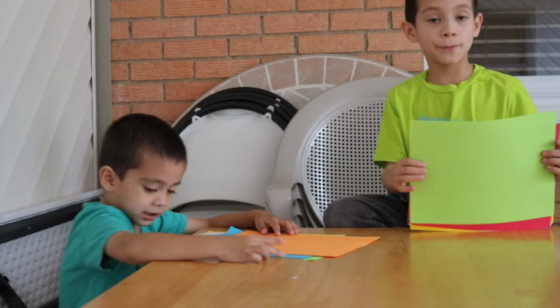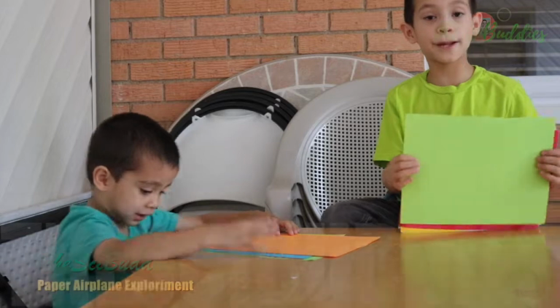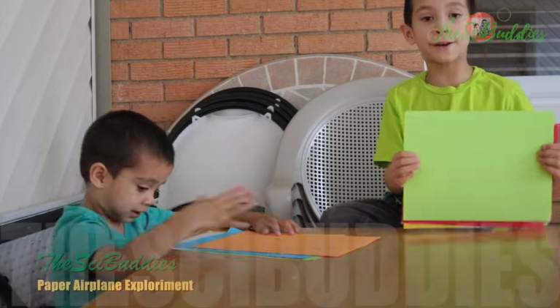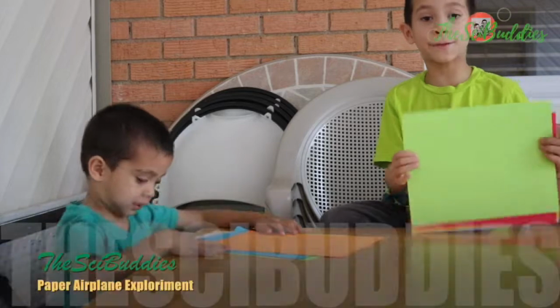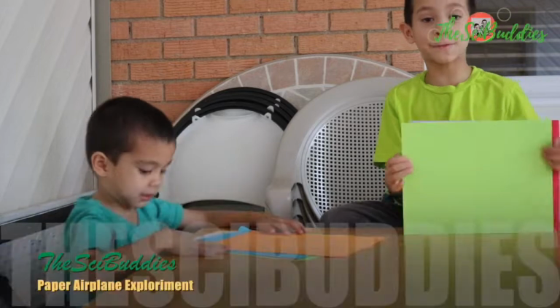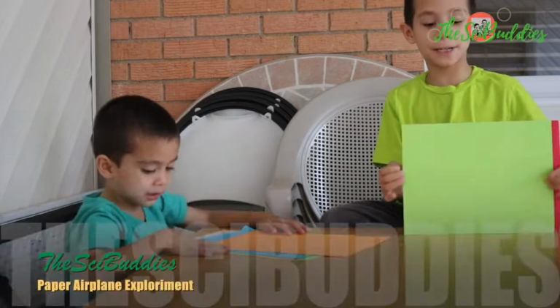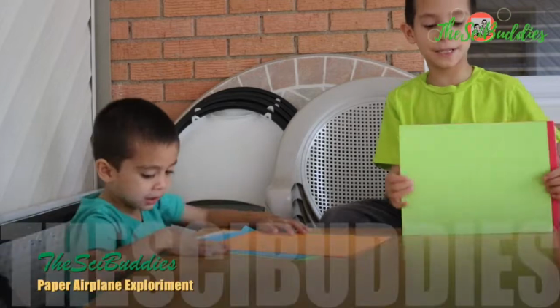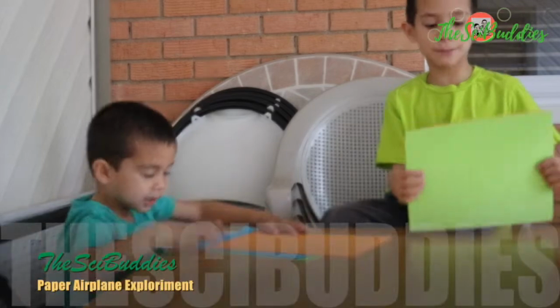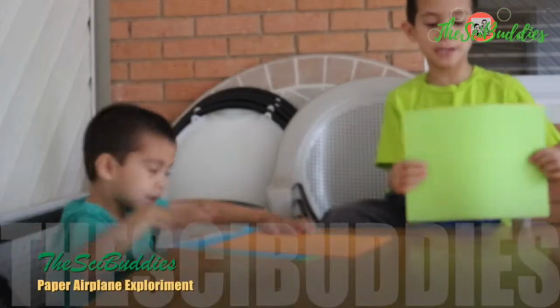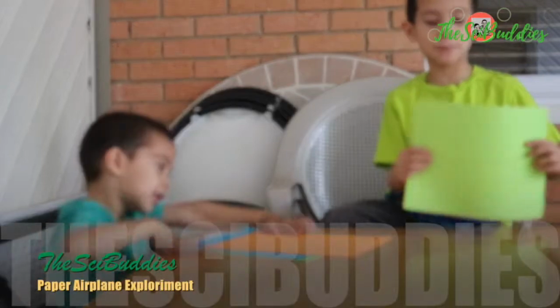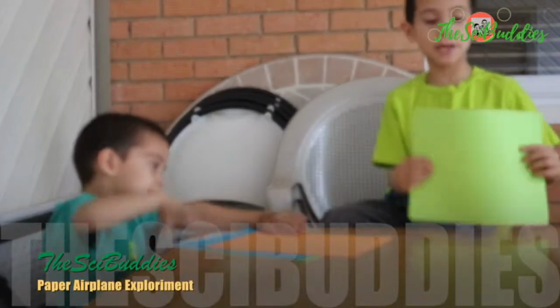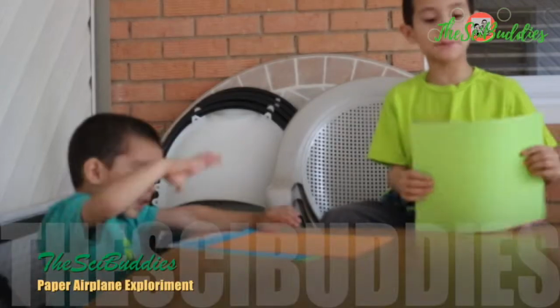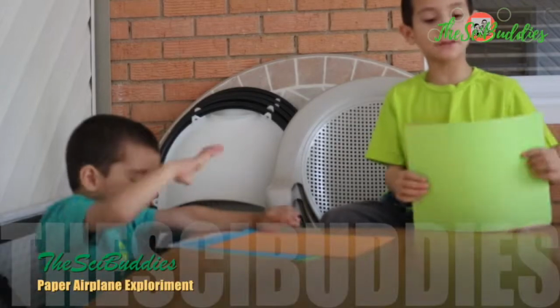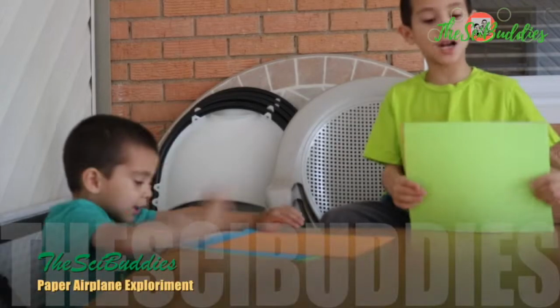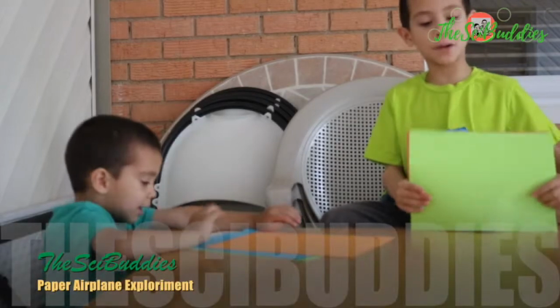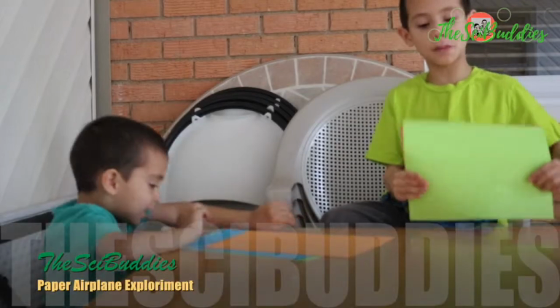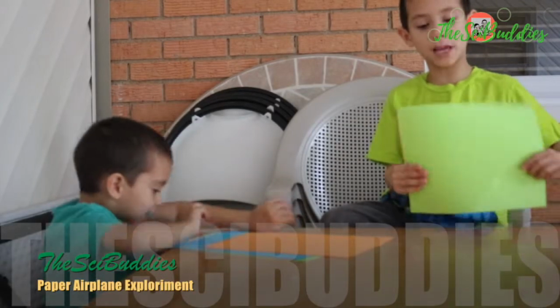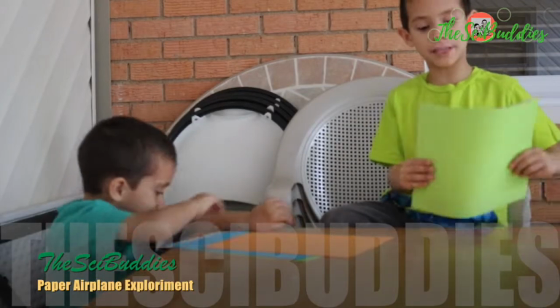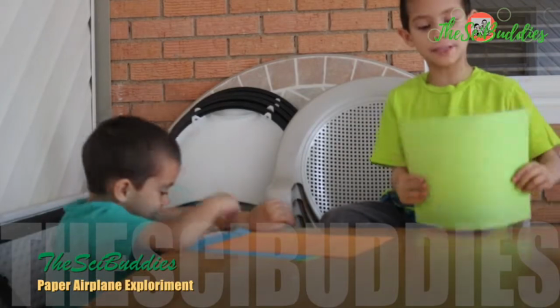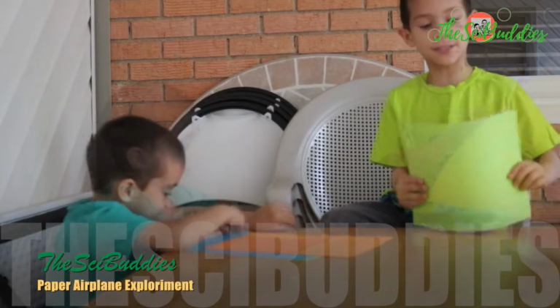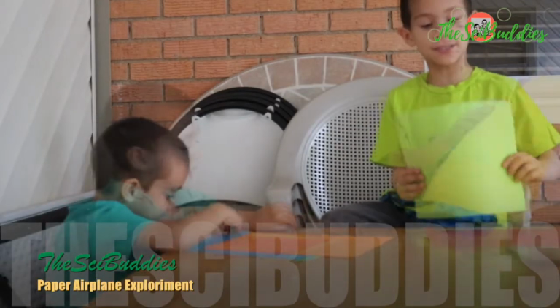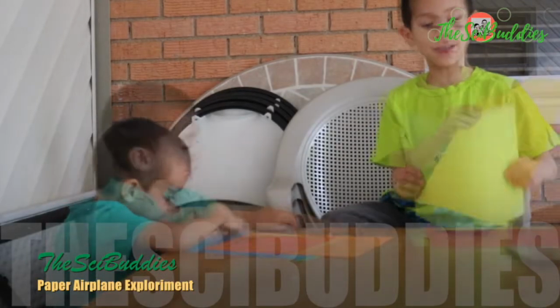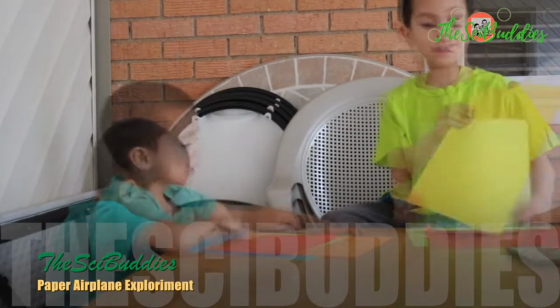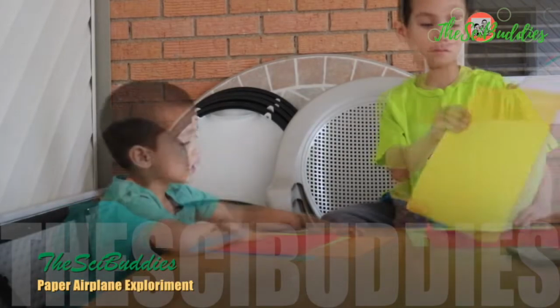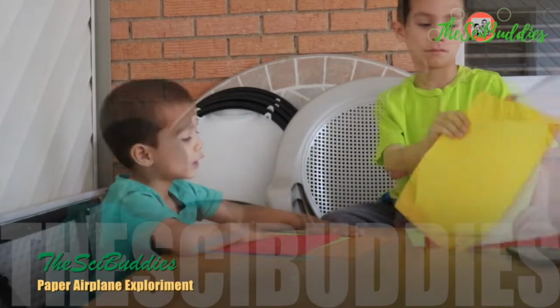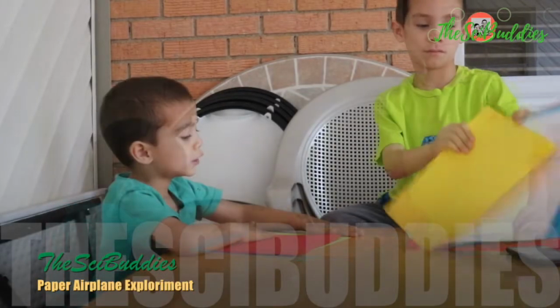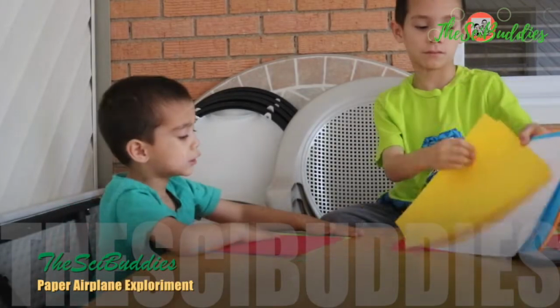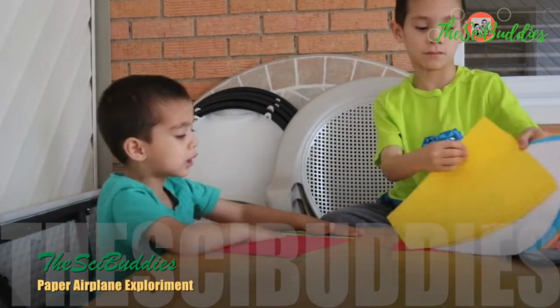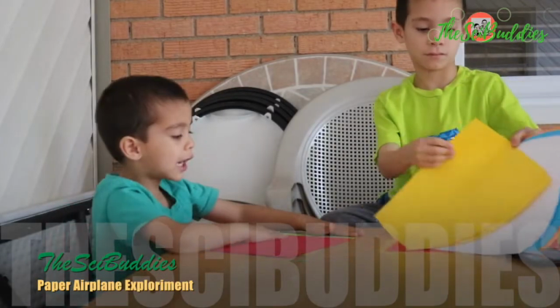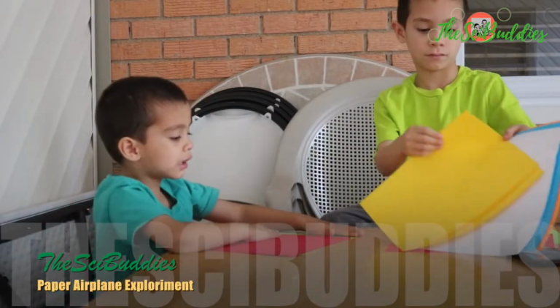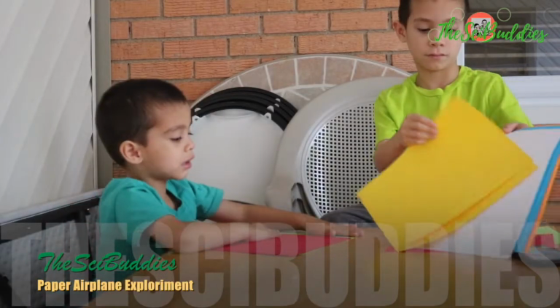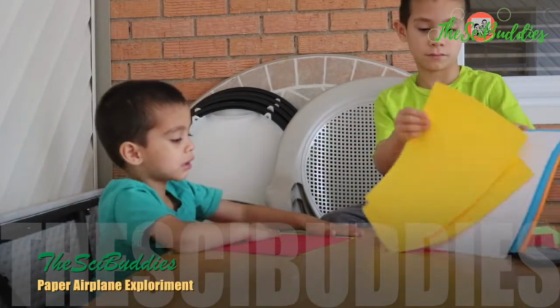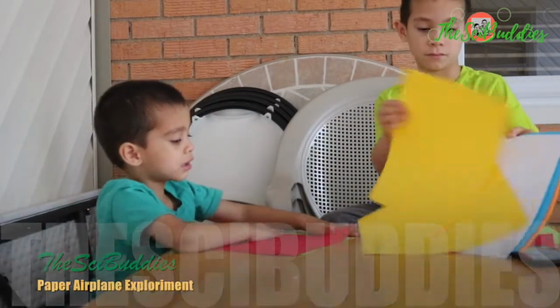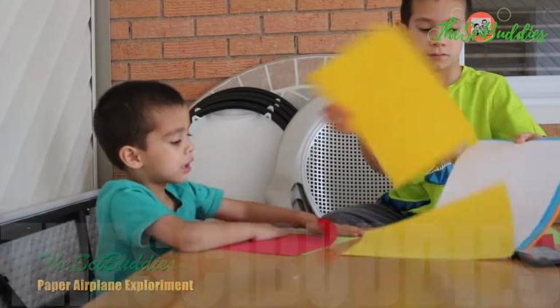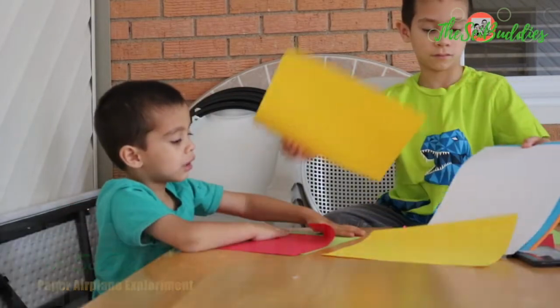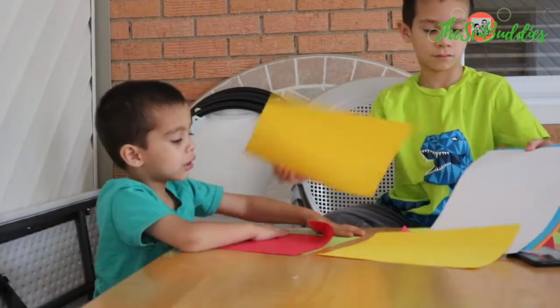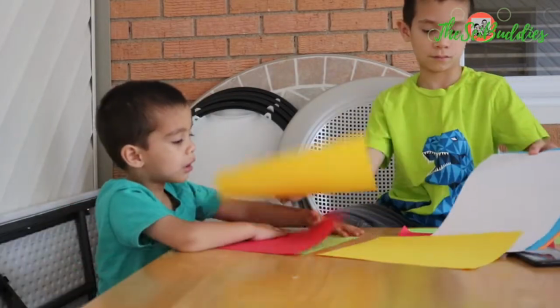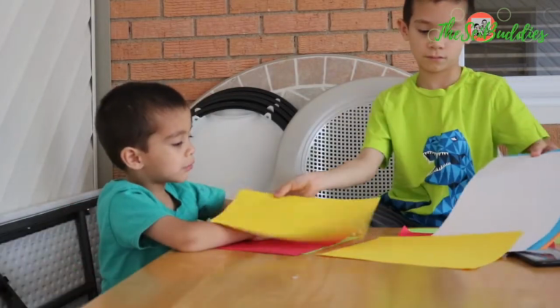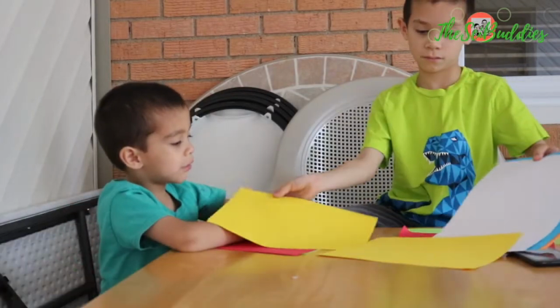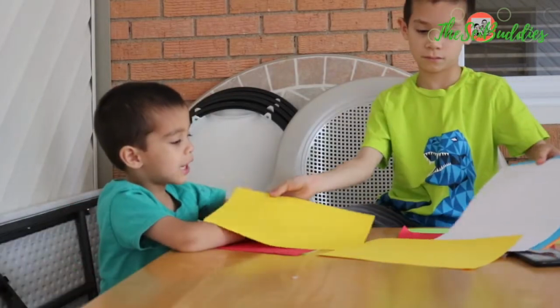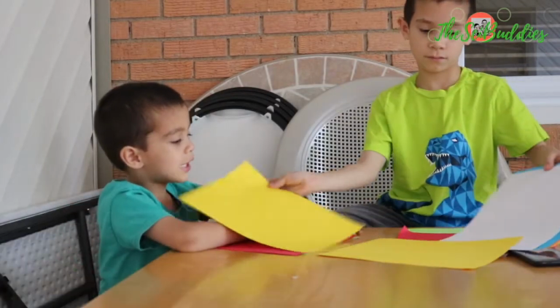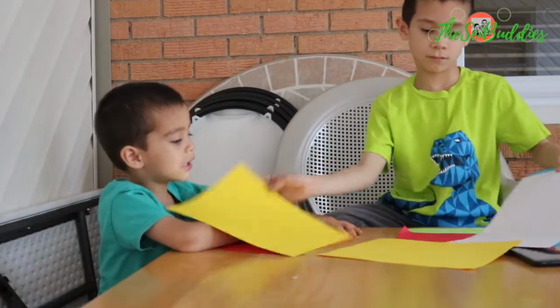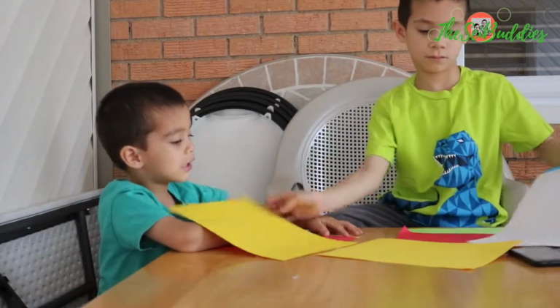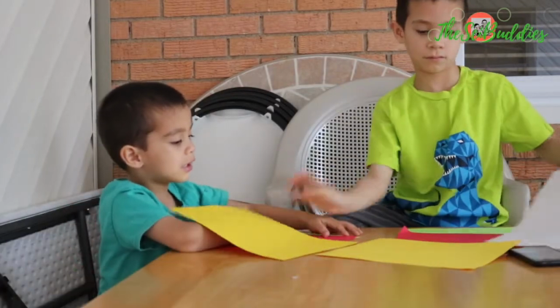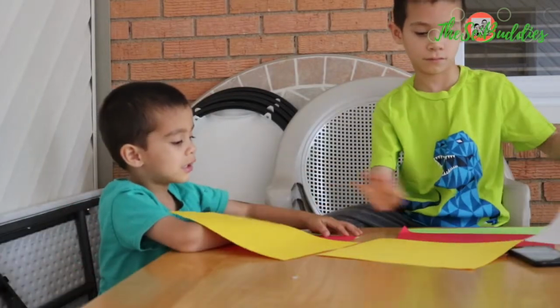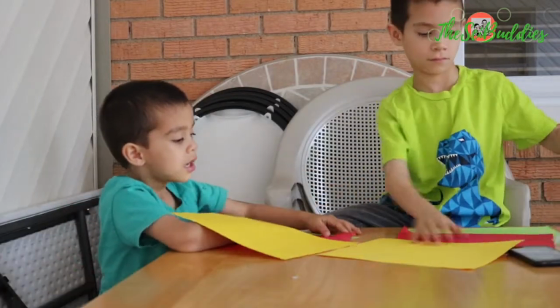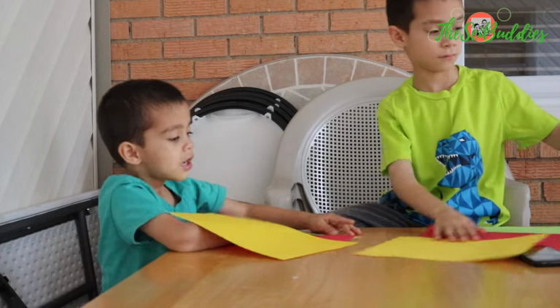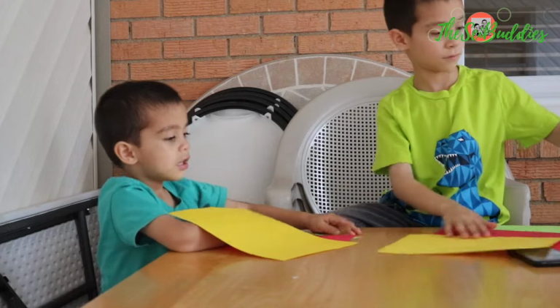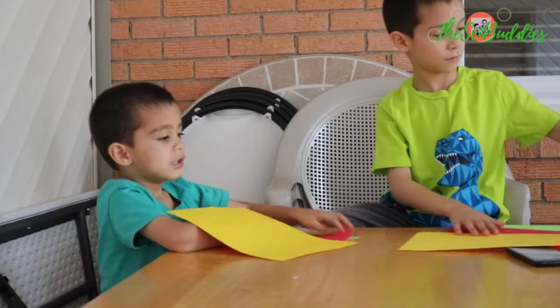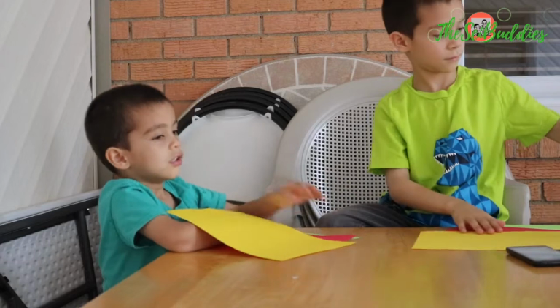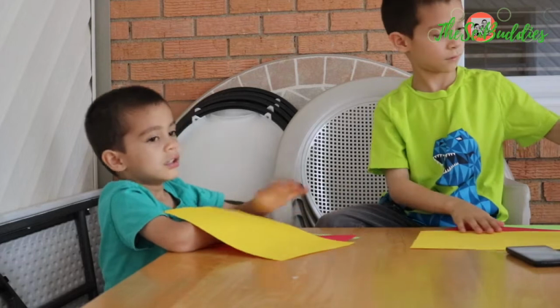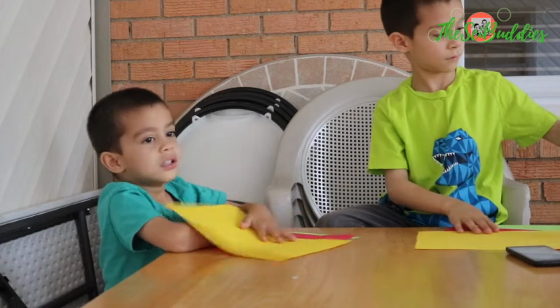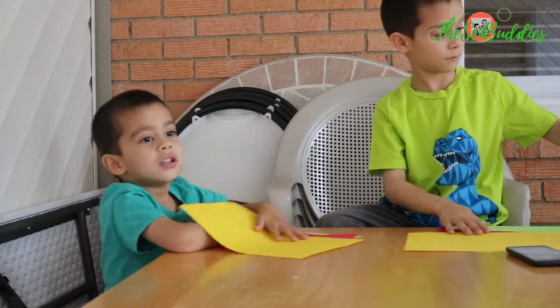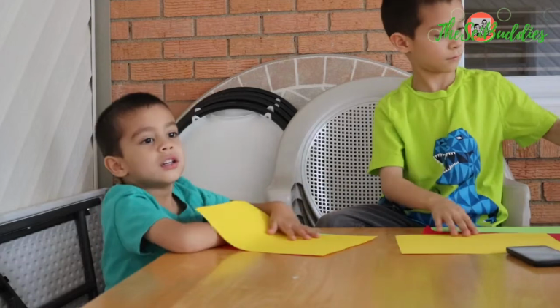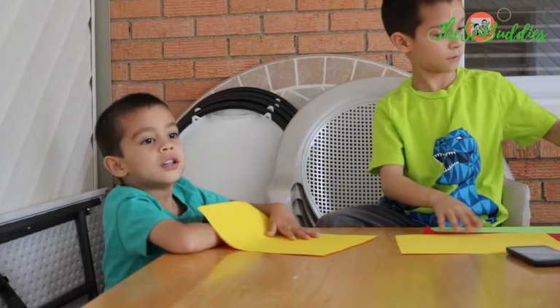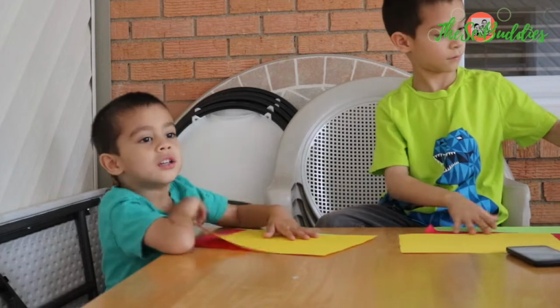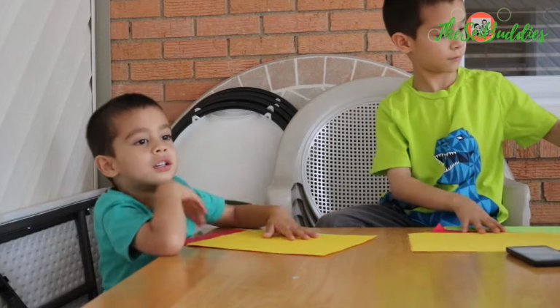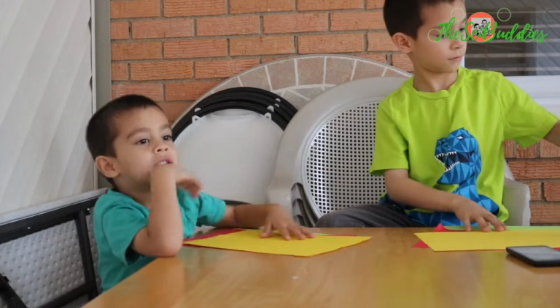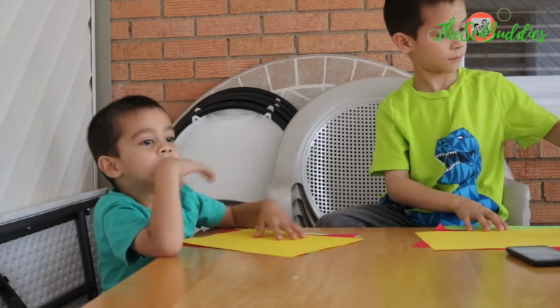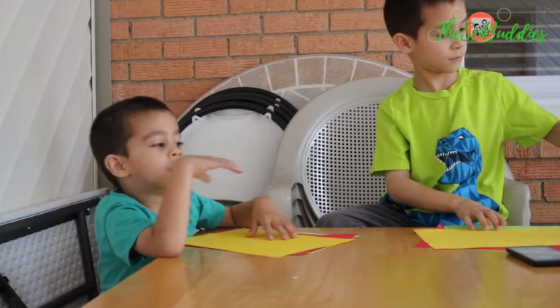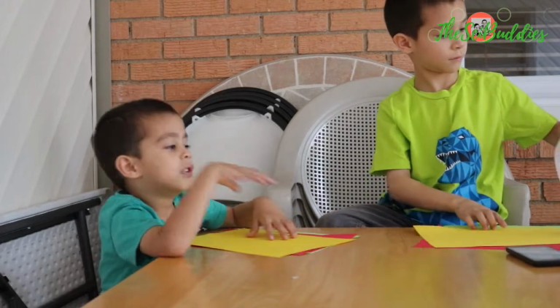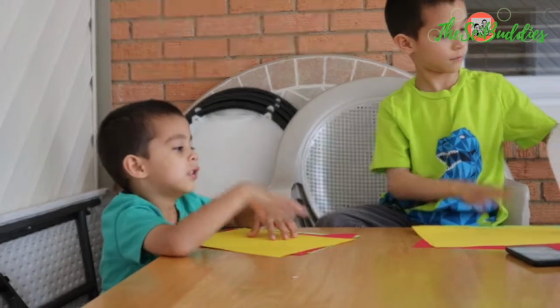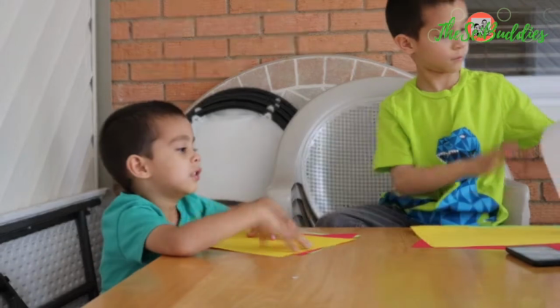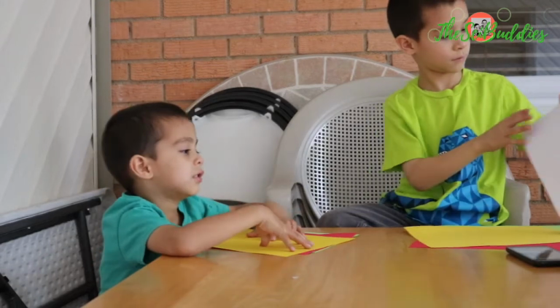We are going to make paper airplanes today. I just got red — one of each color.